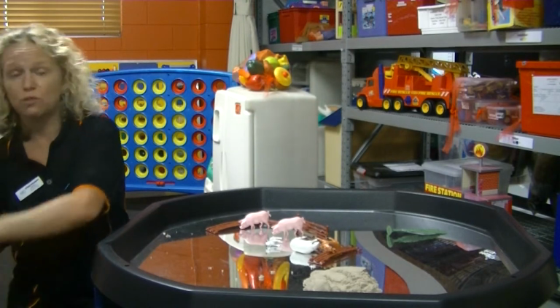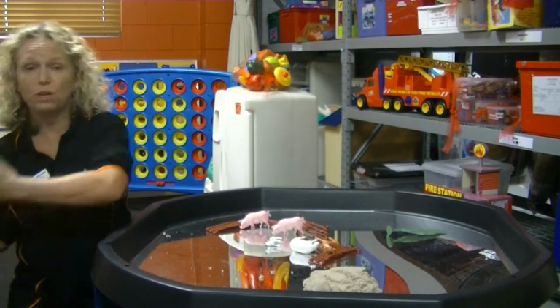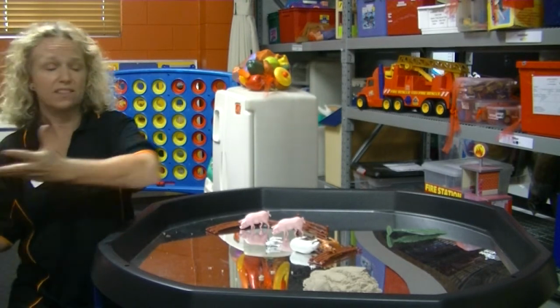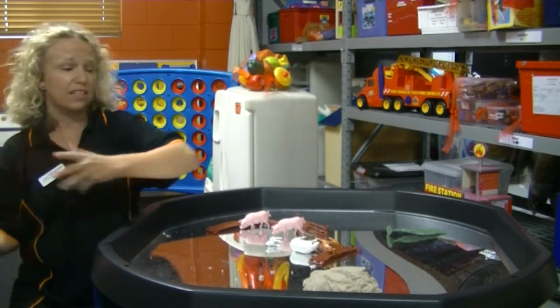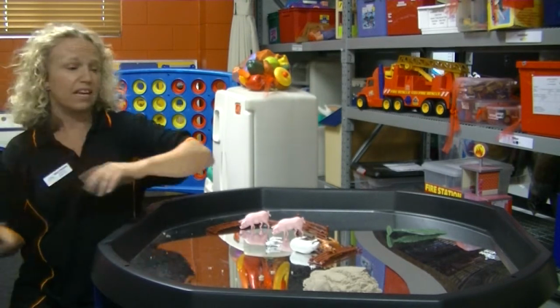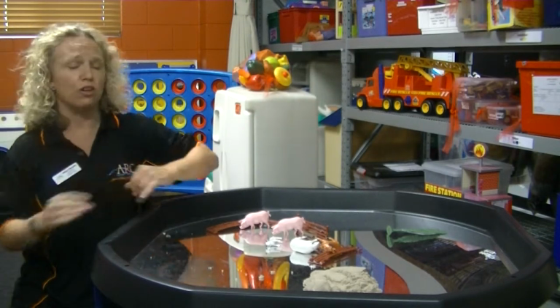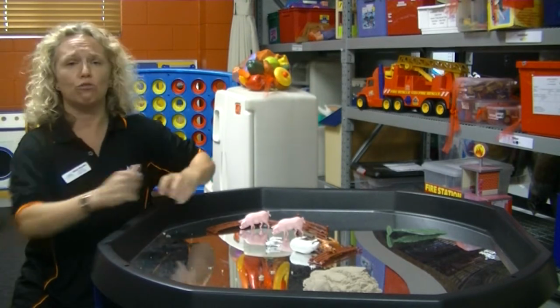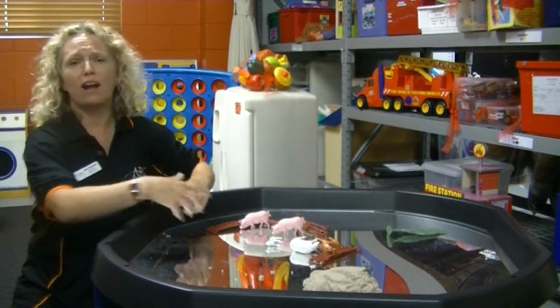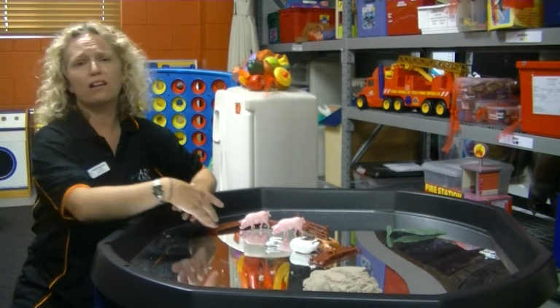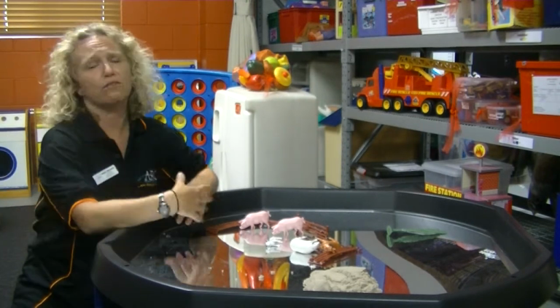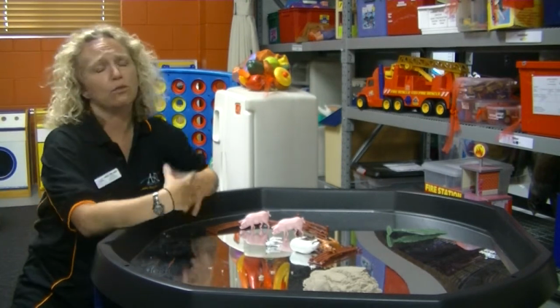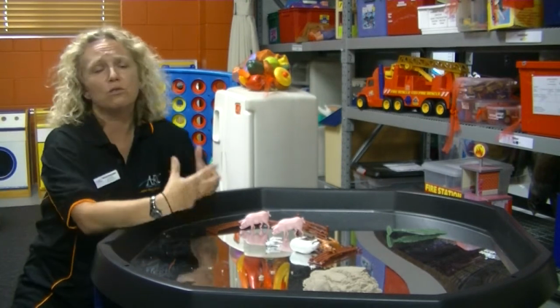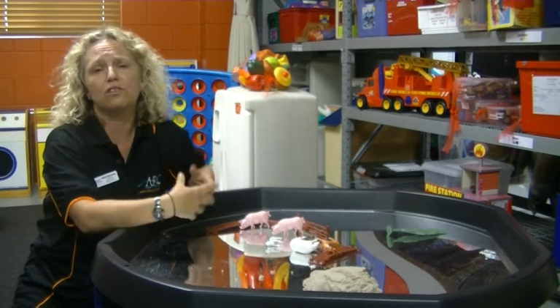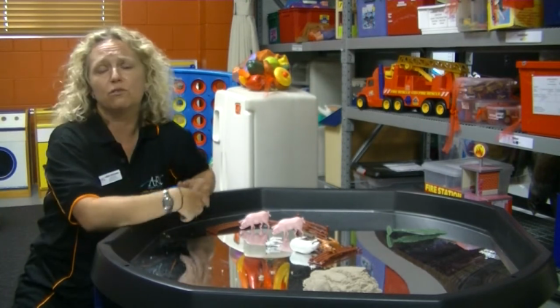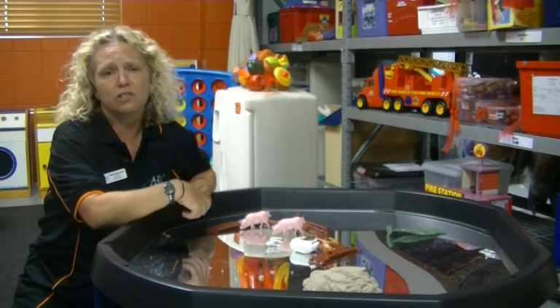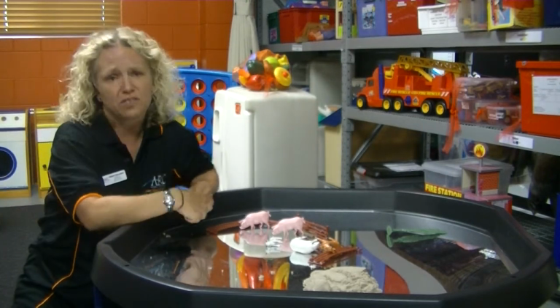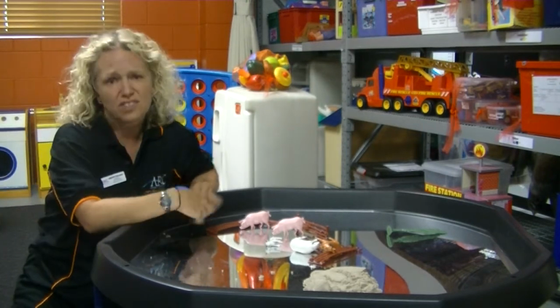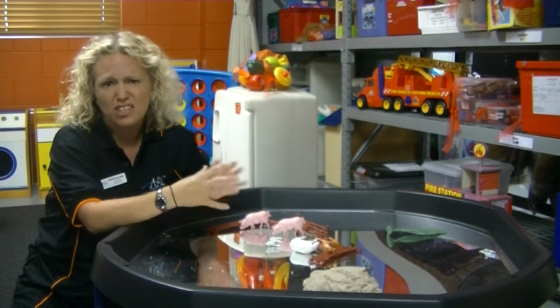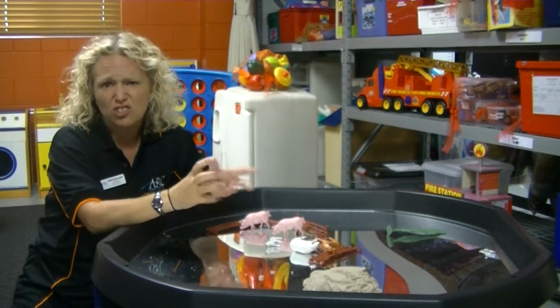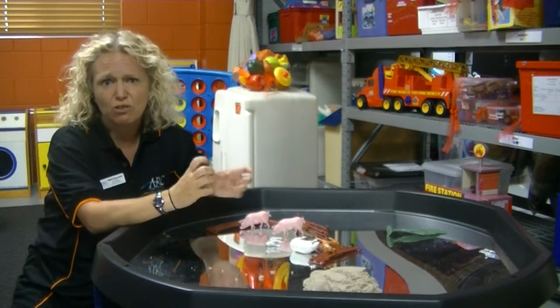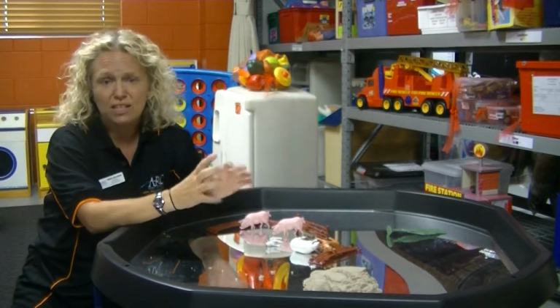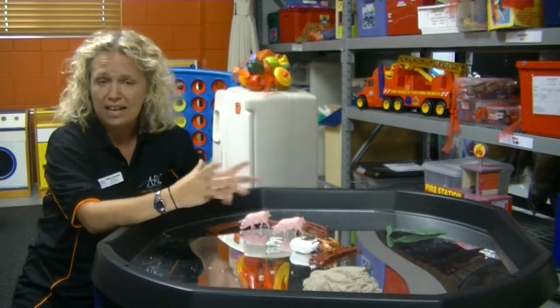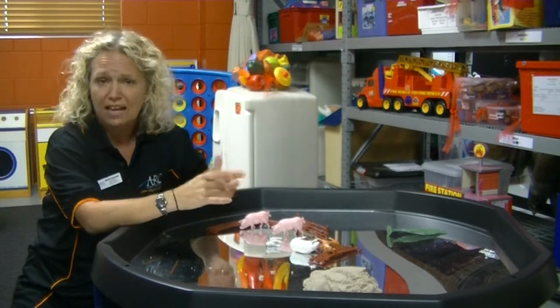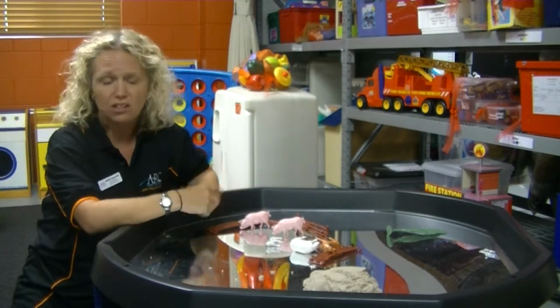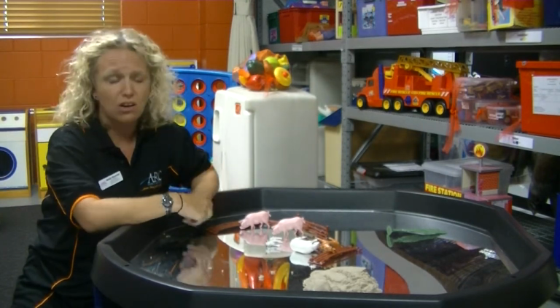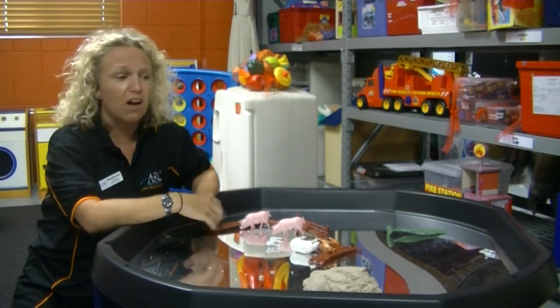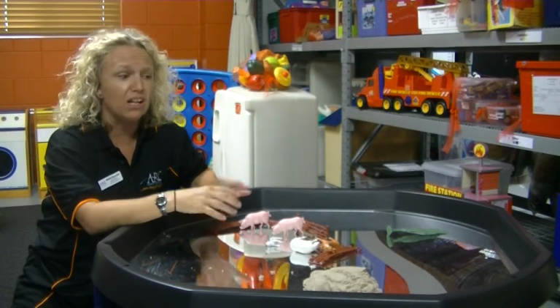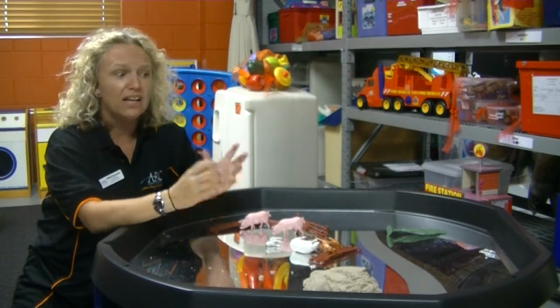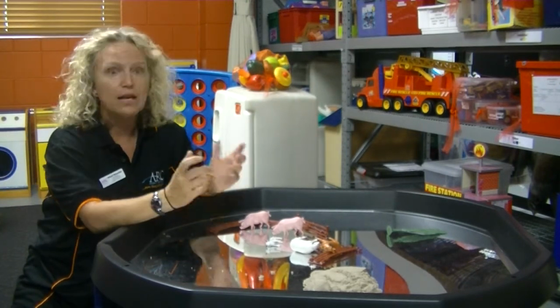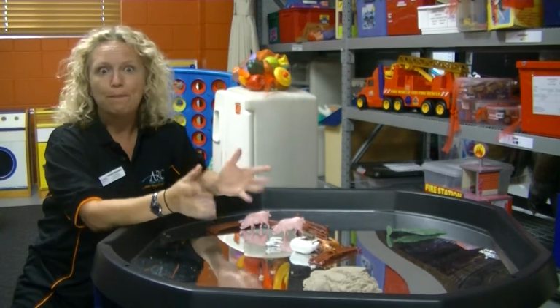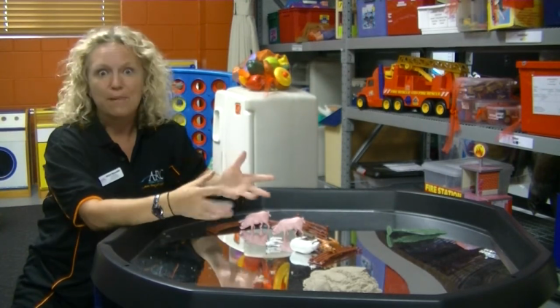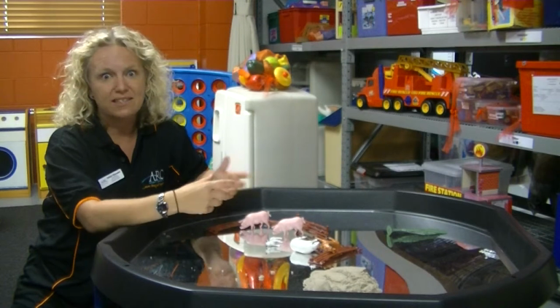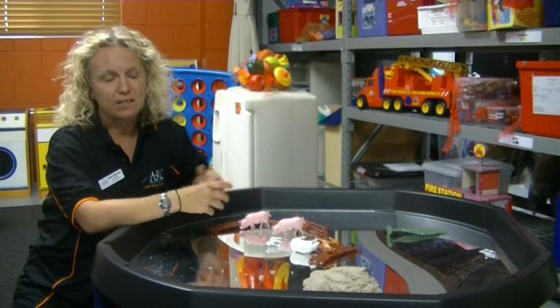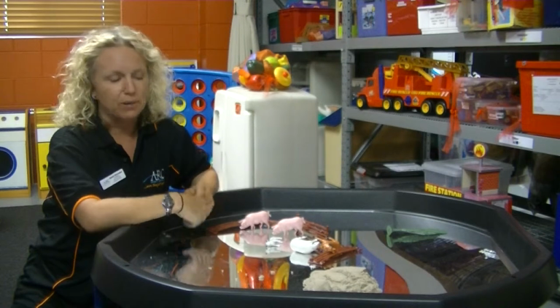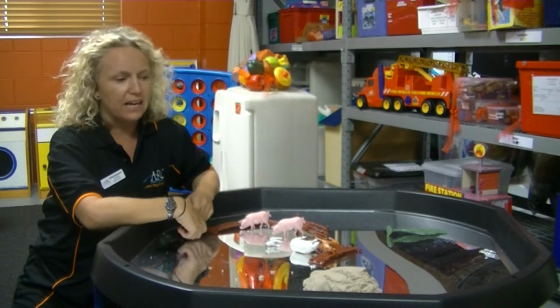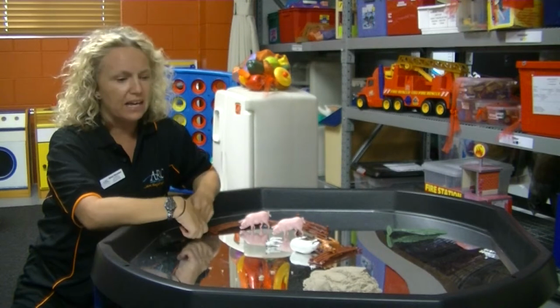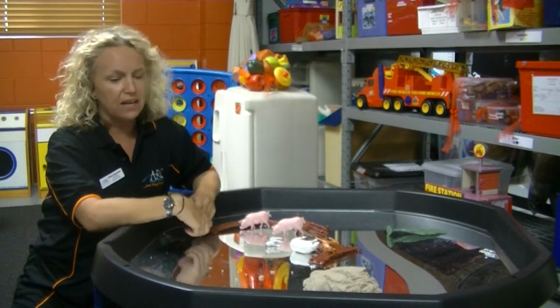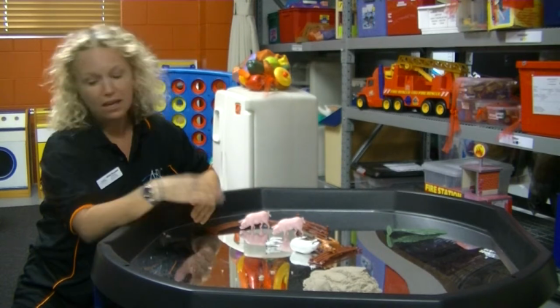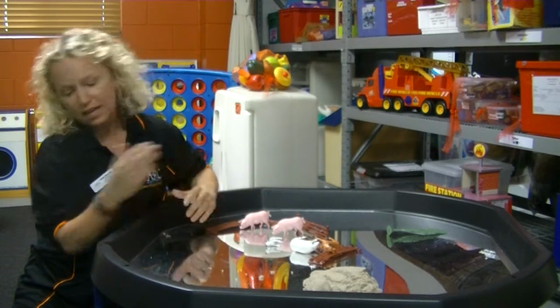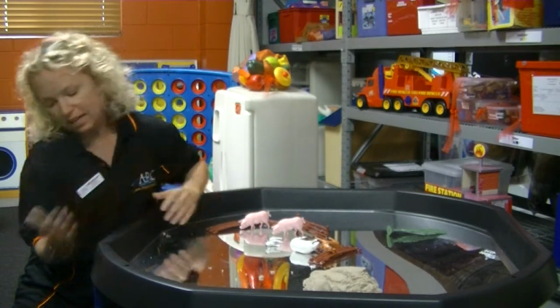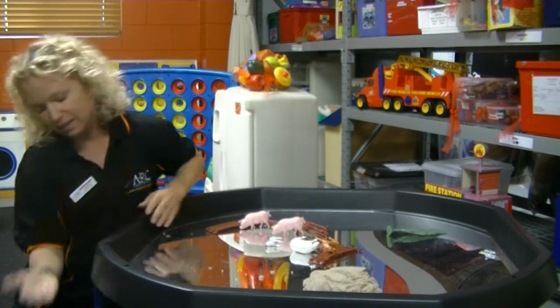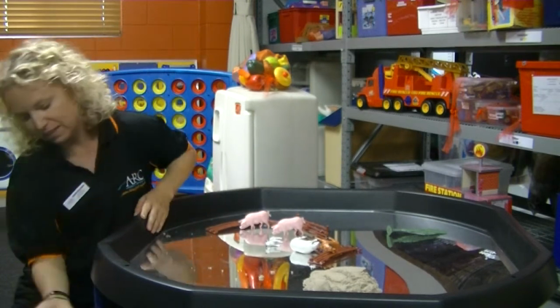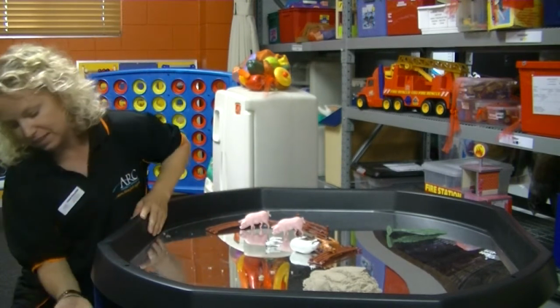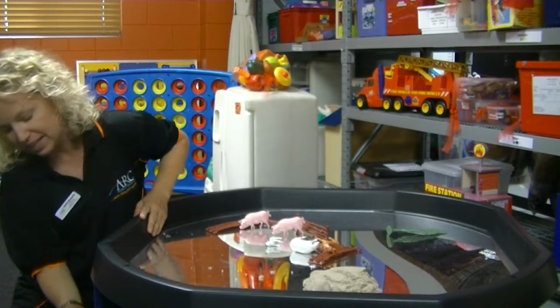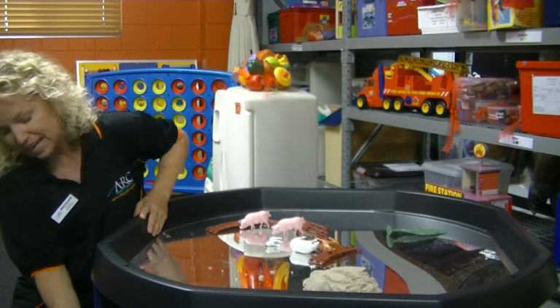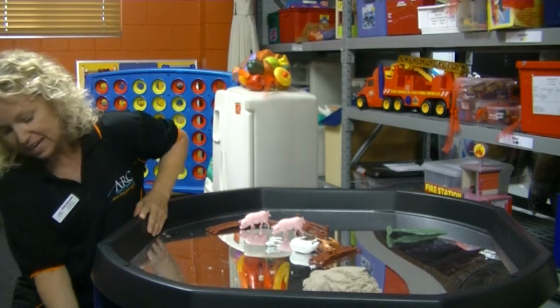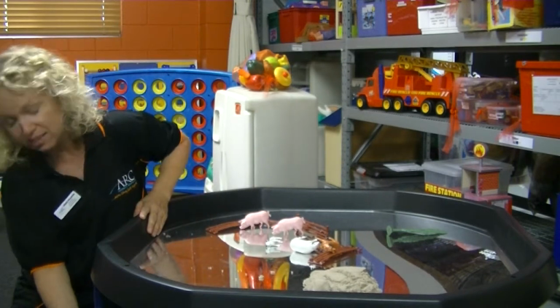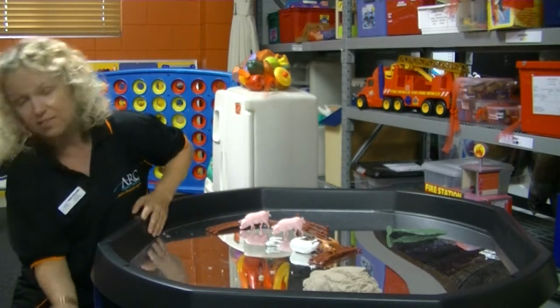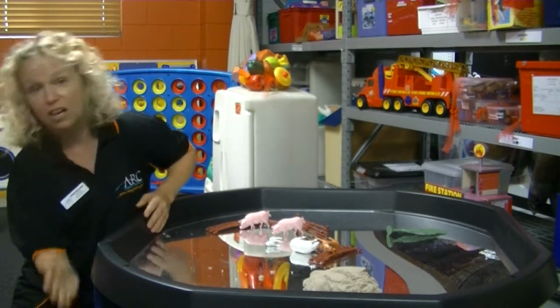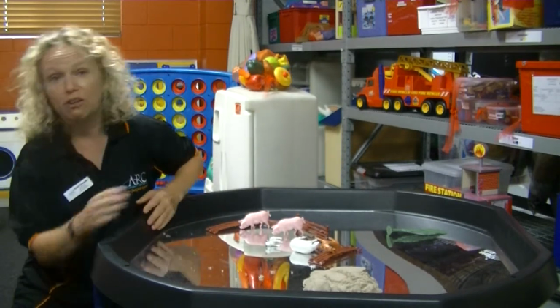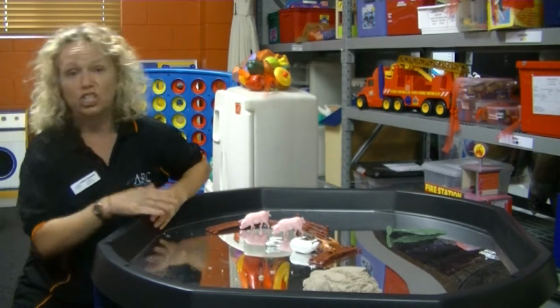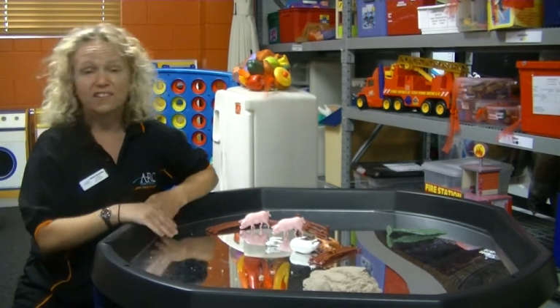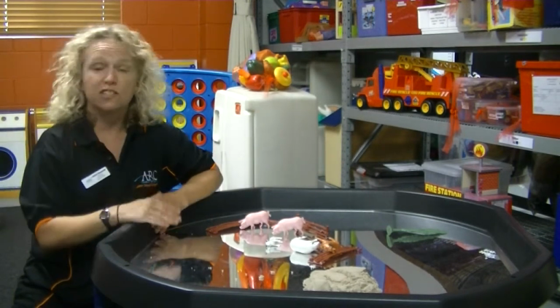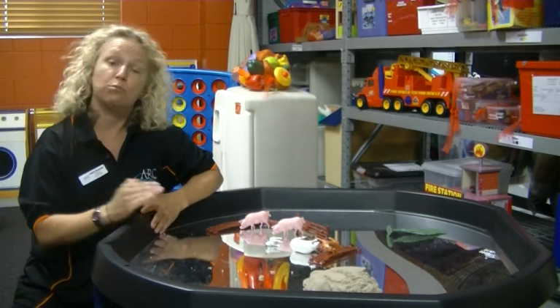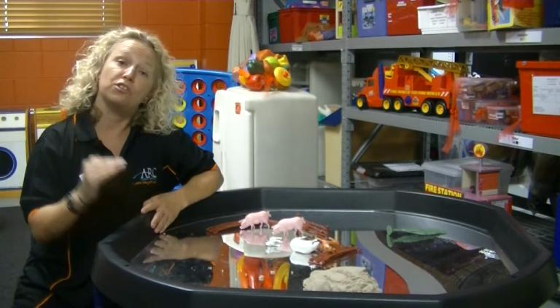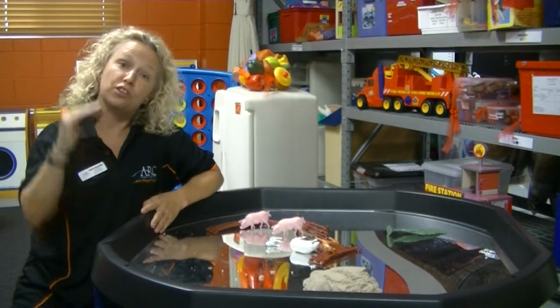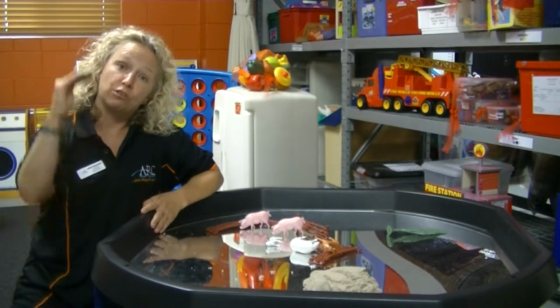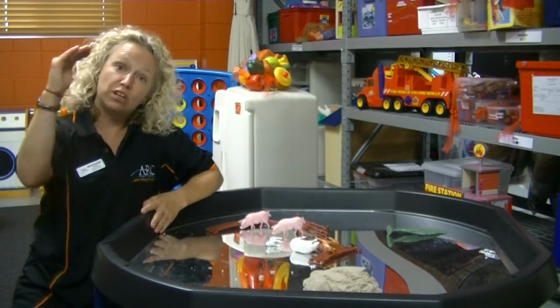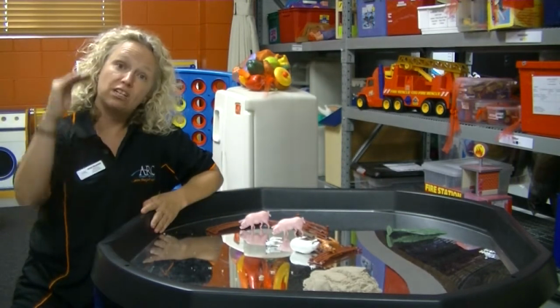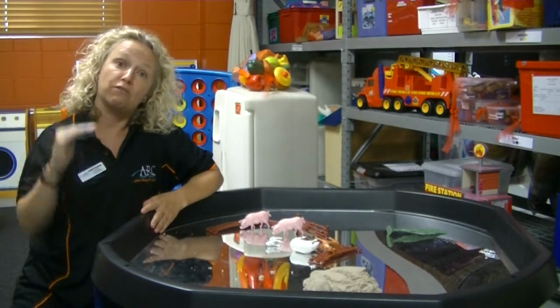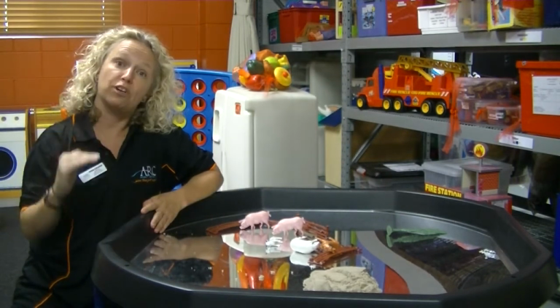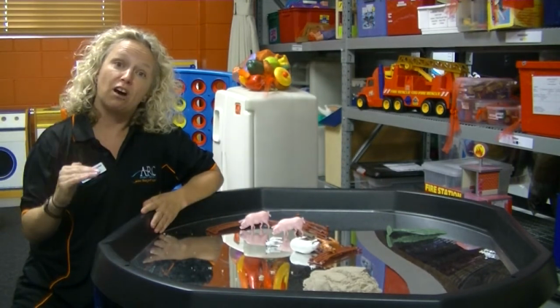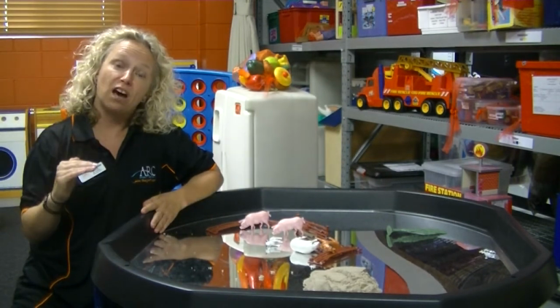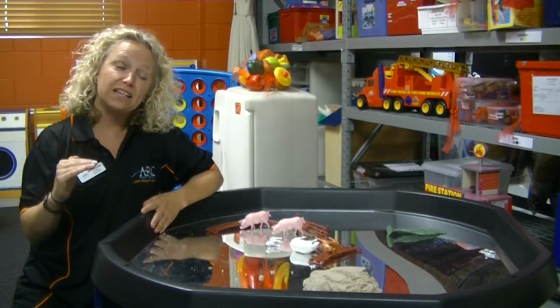So once again, great for all sorts of sensory, tactile, messy play. The legs are adjustable to three different heights.